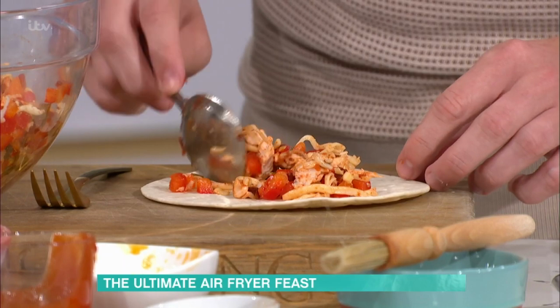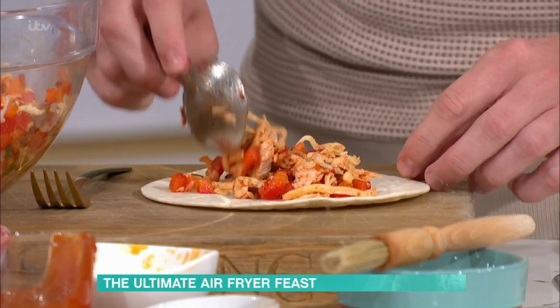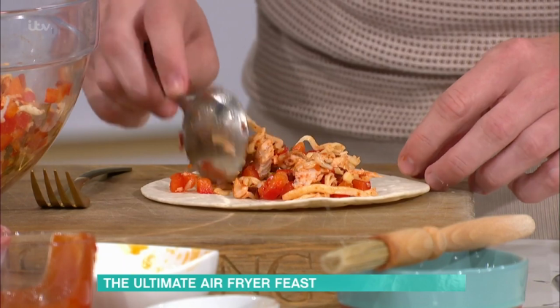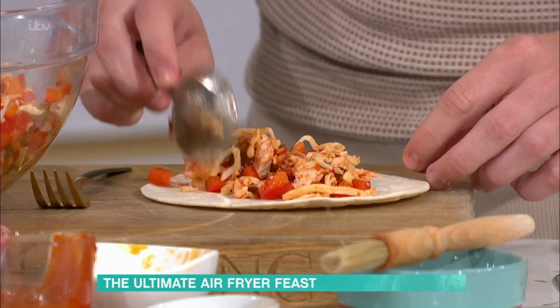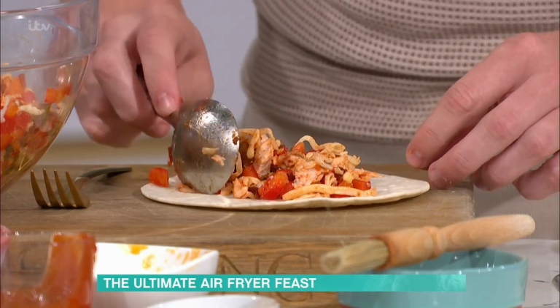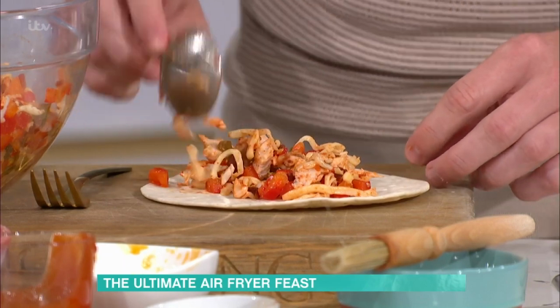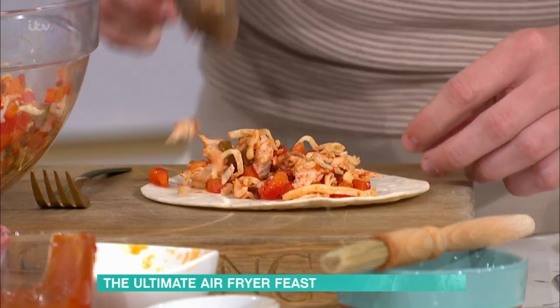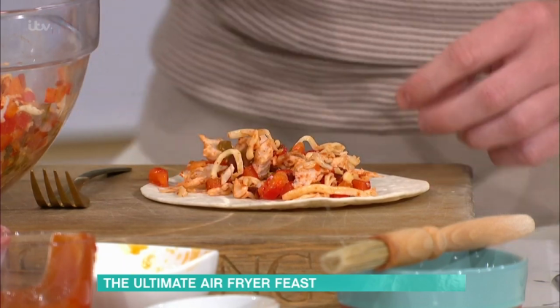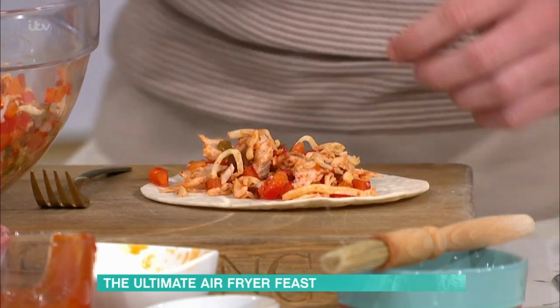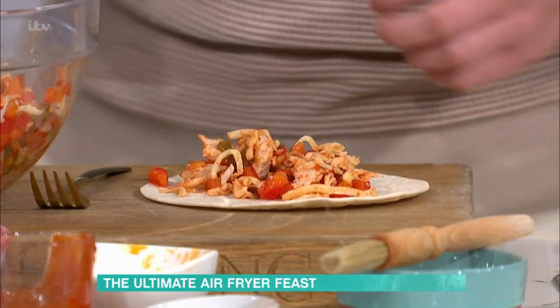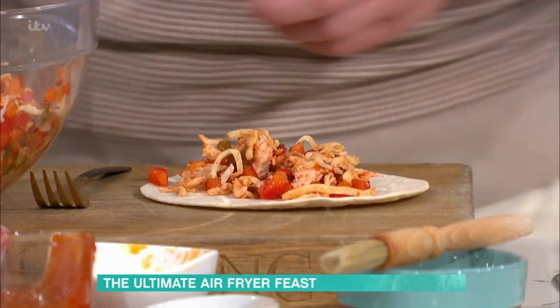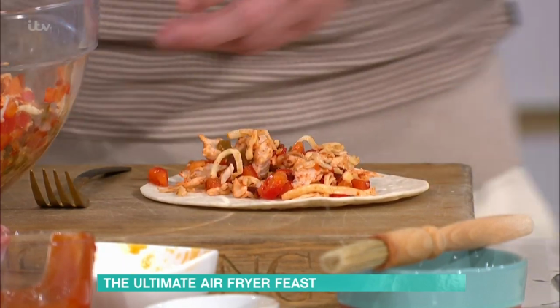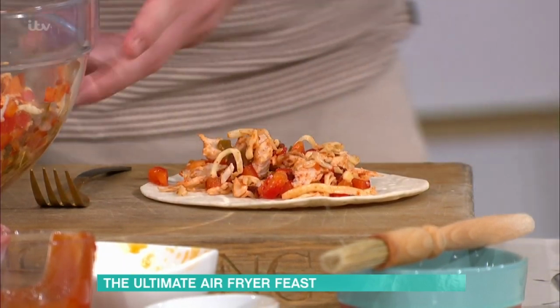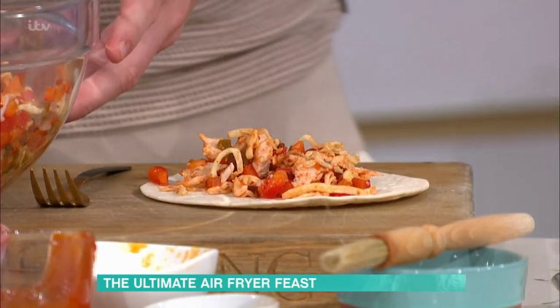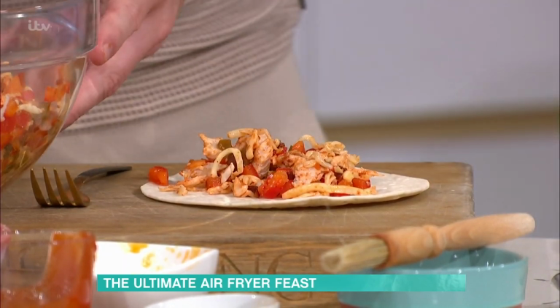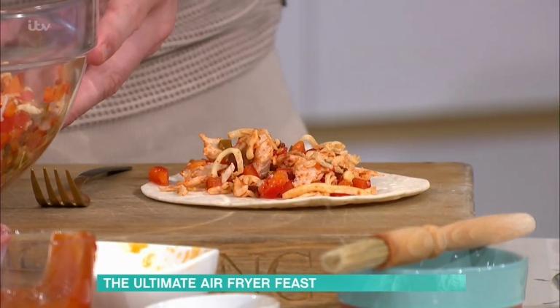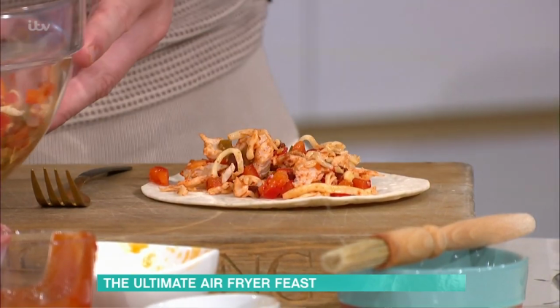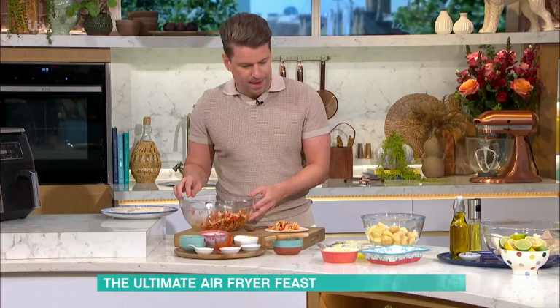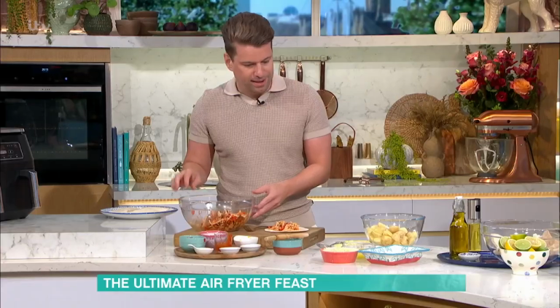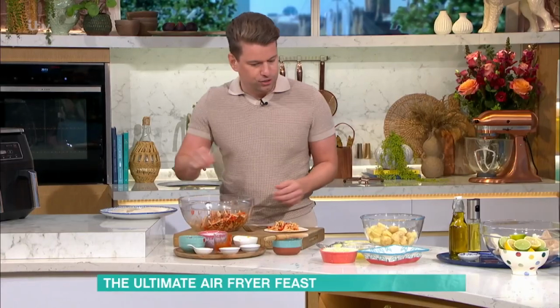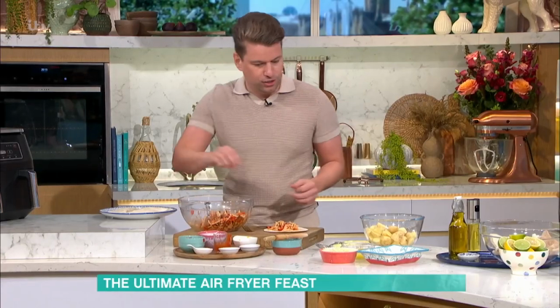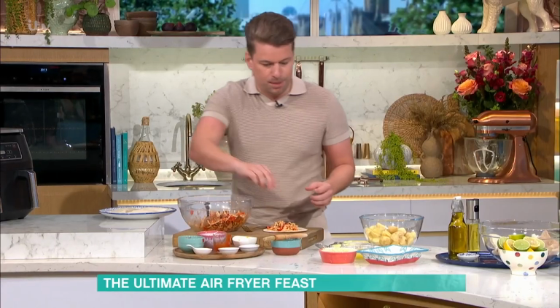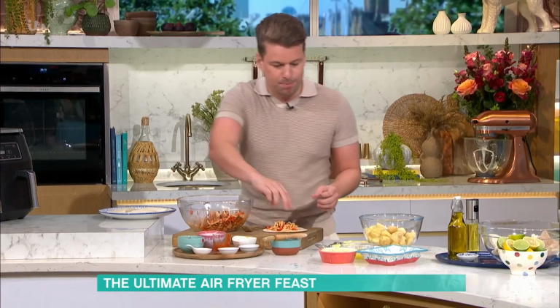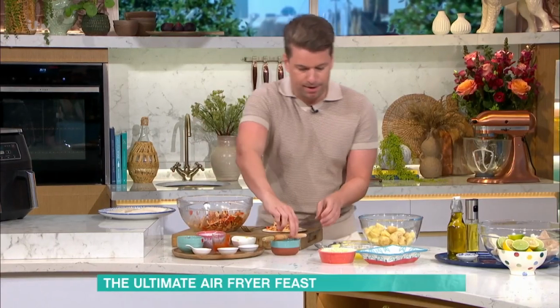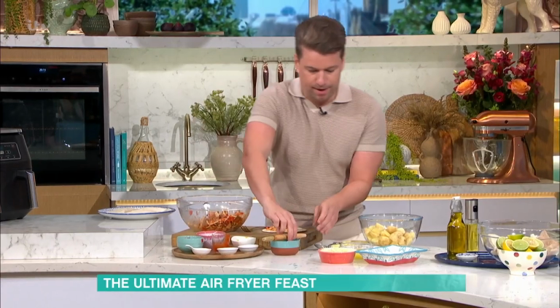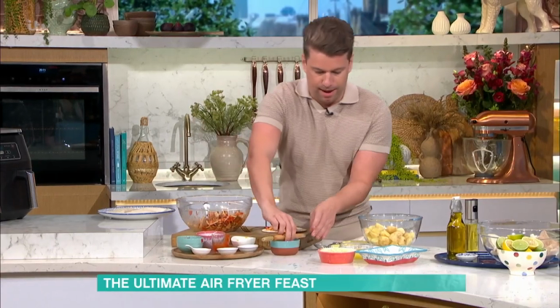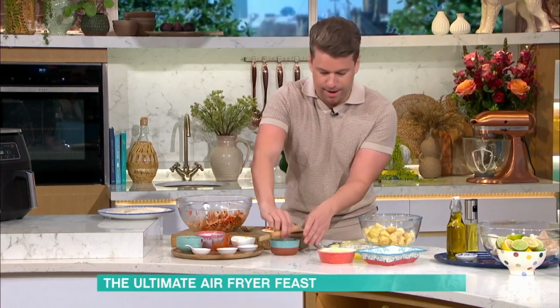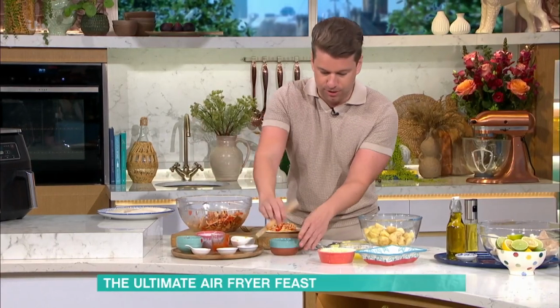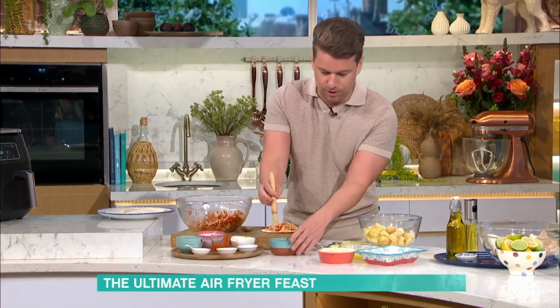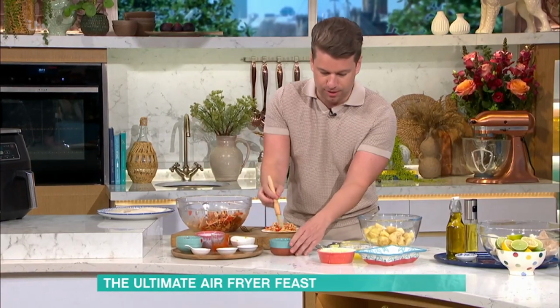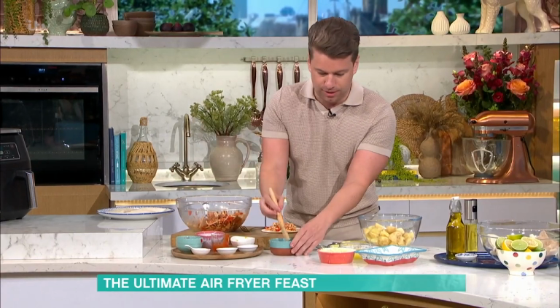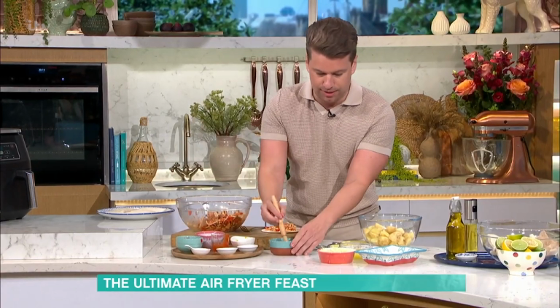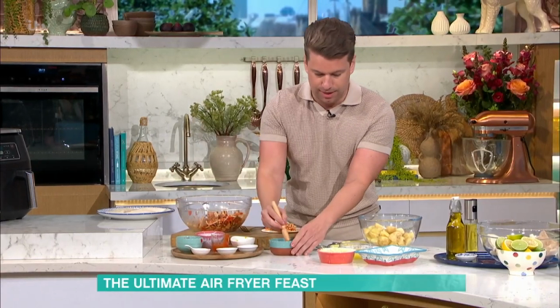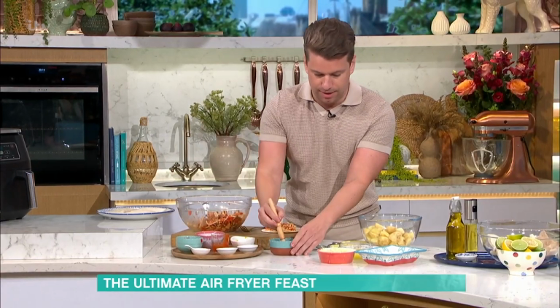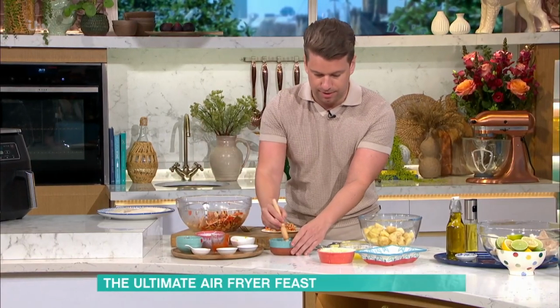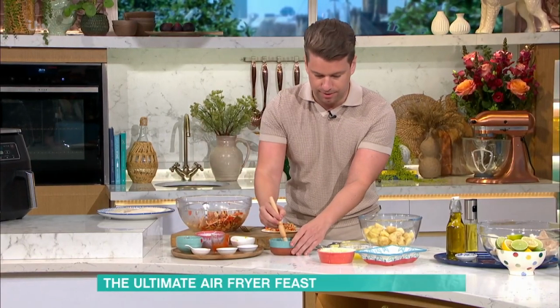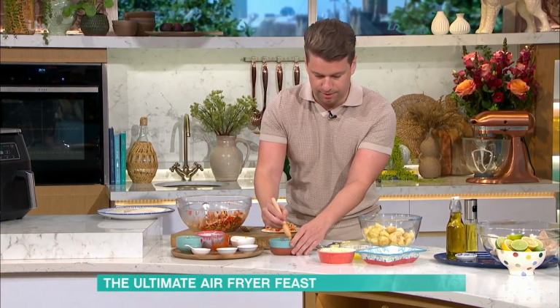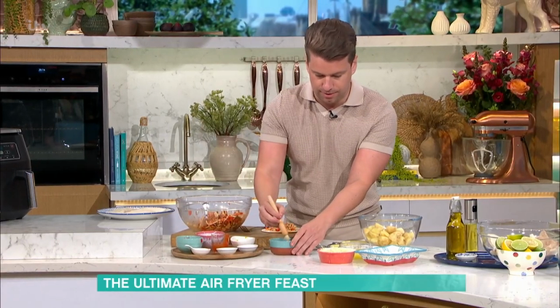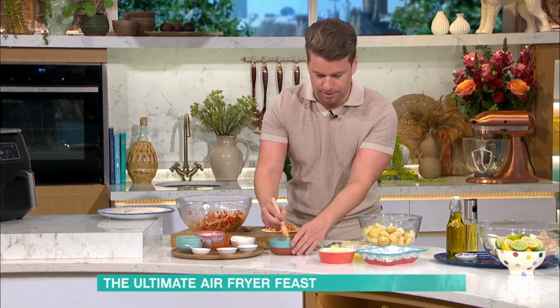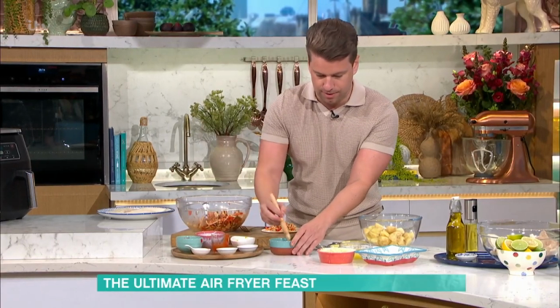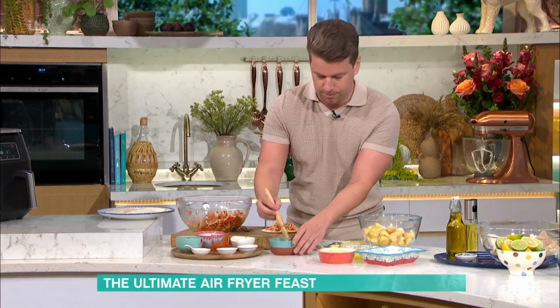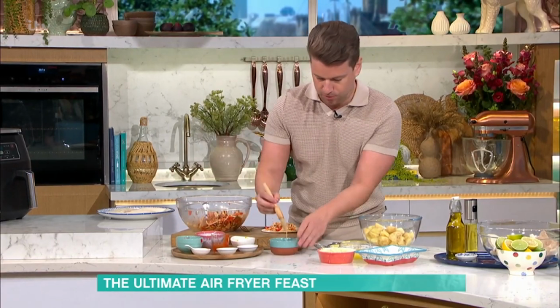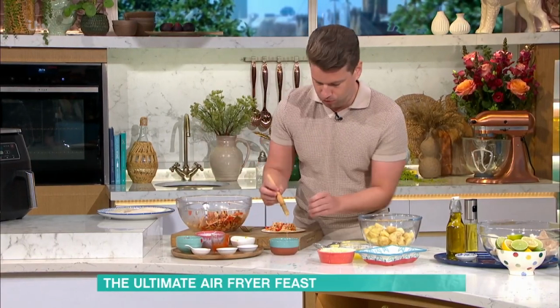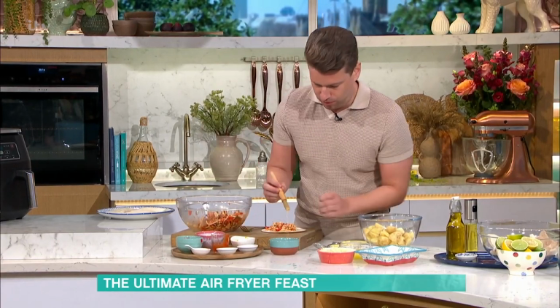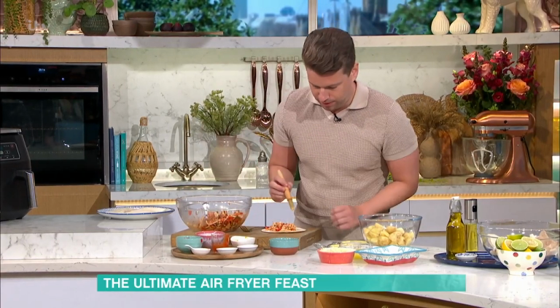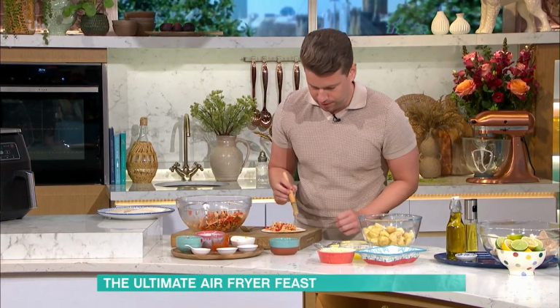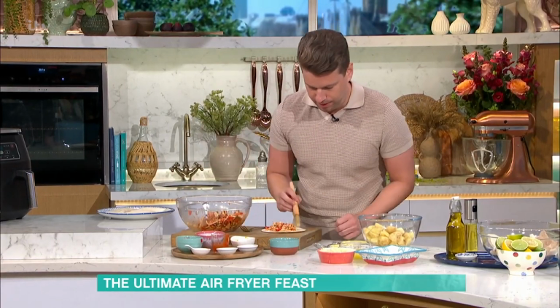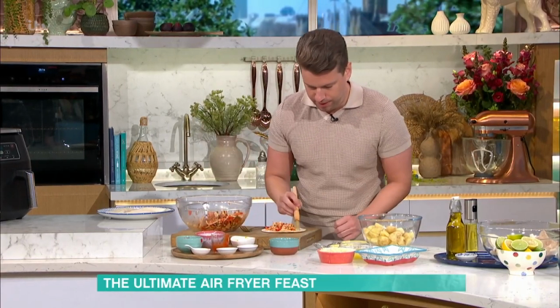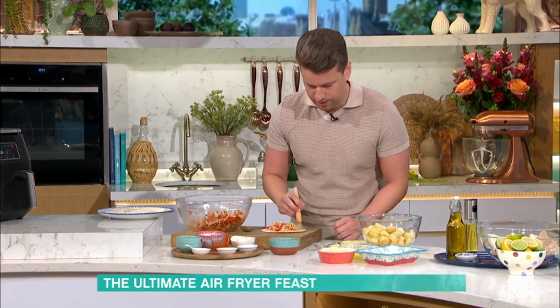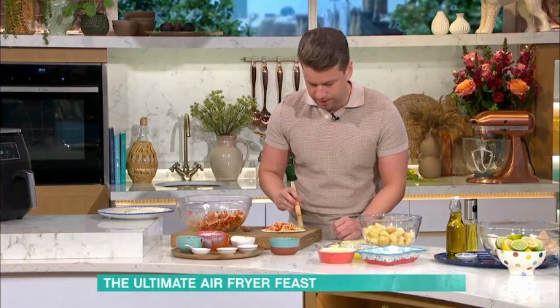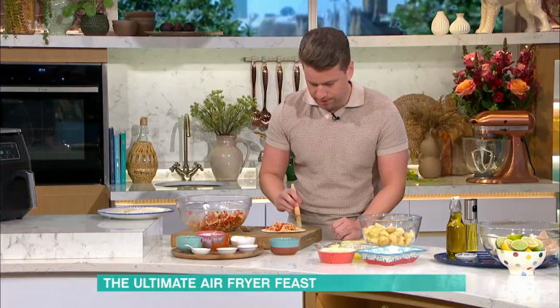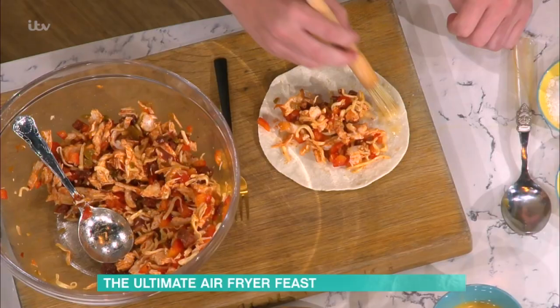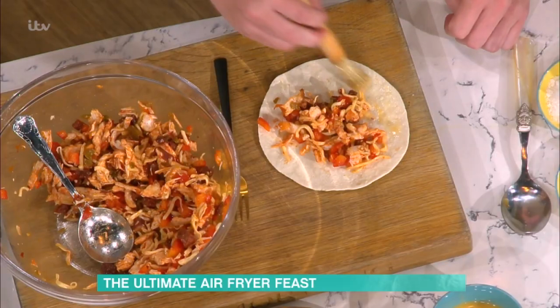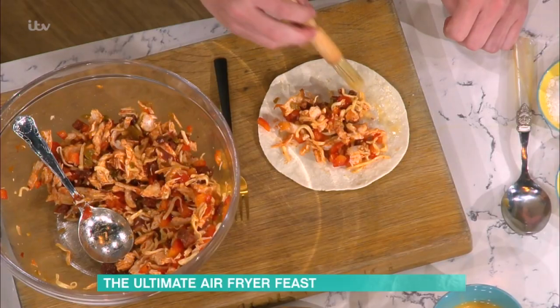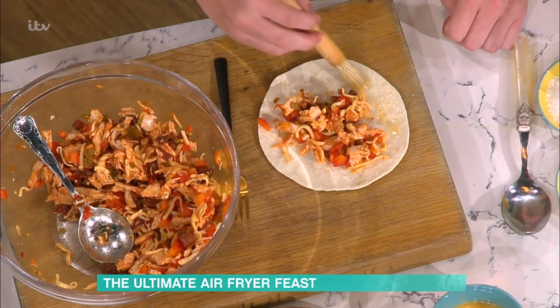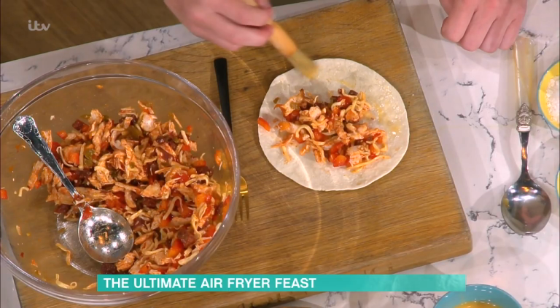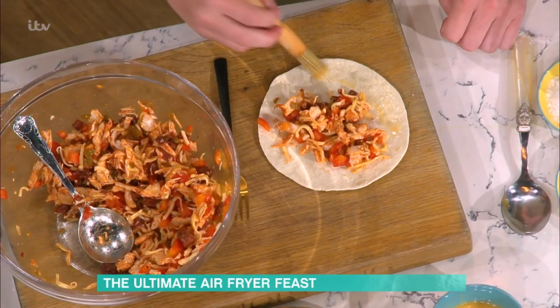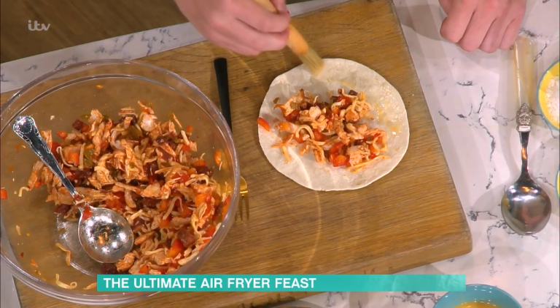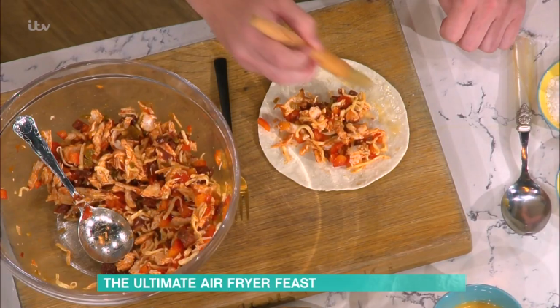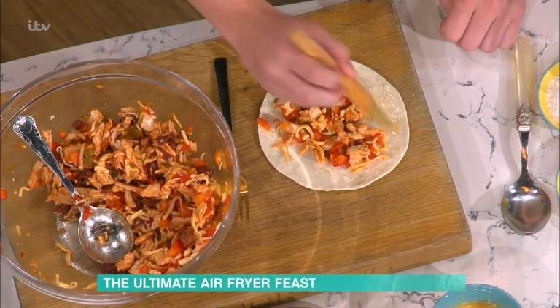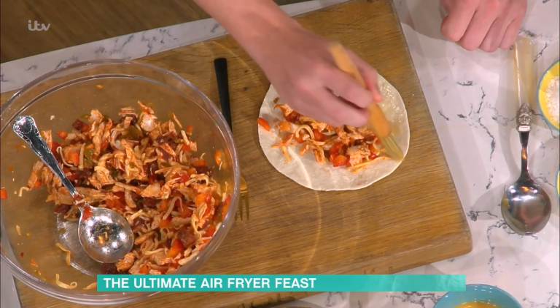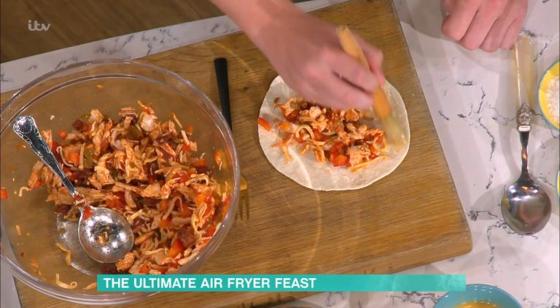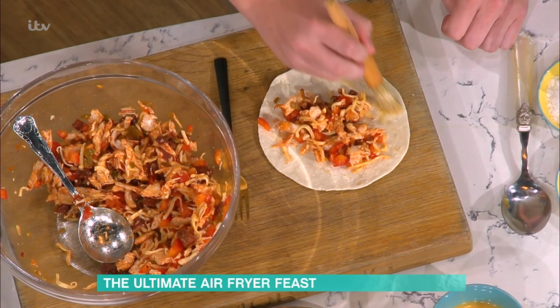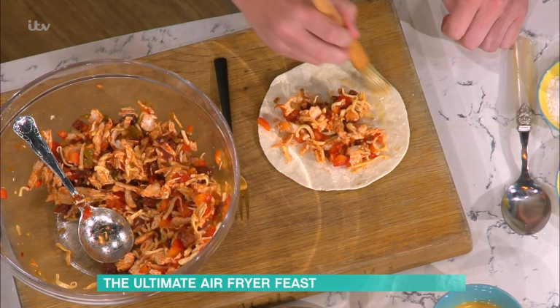In you go. Then just a beaten egg to seal it — just round the sides — and then close it over.